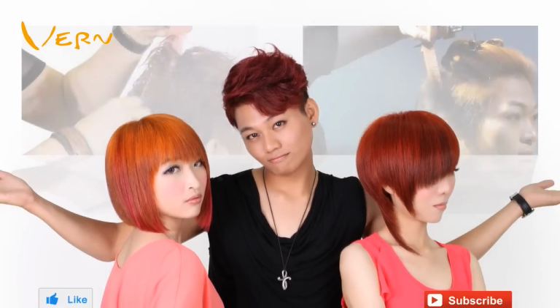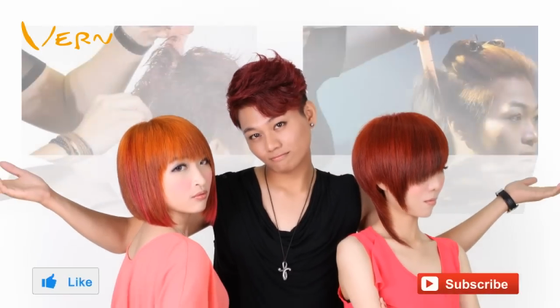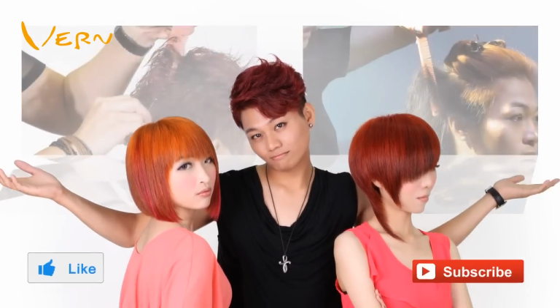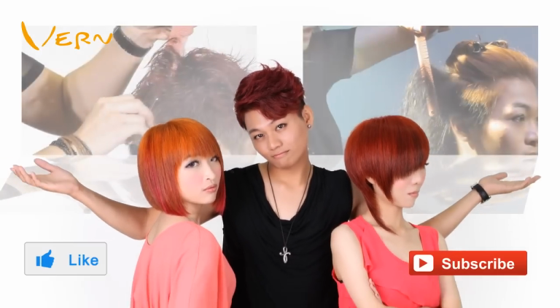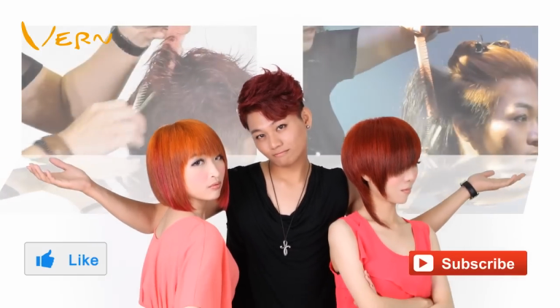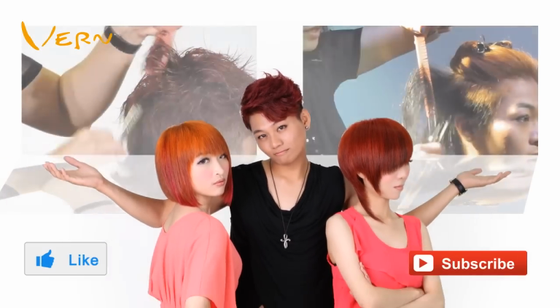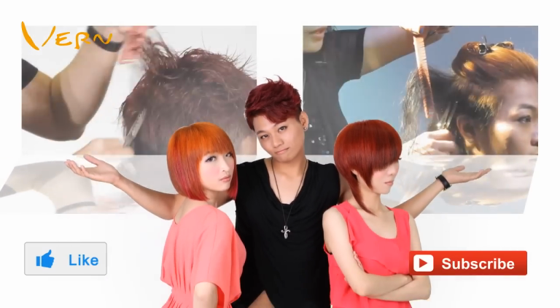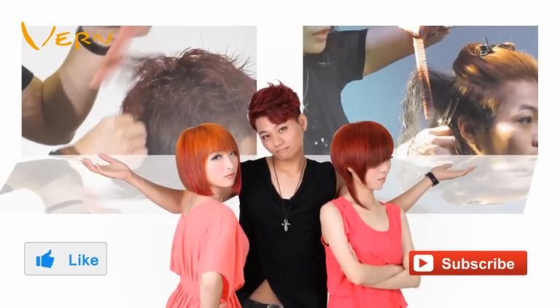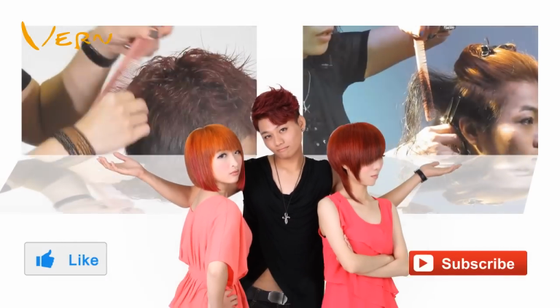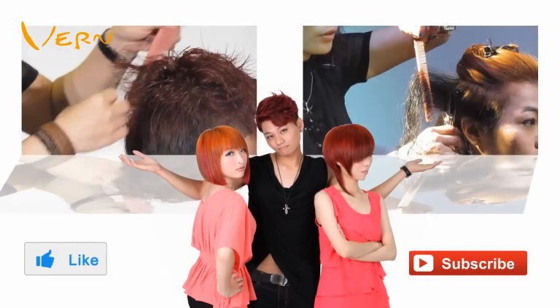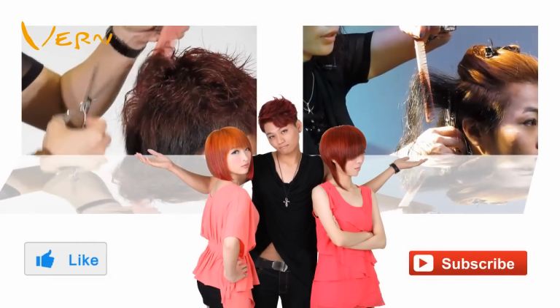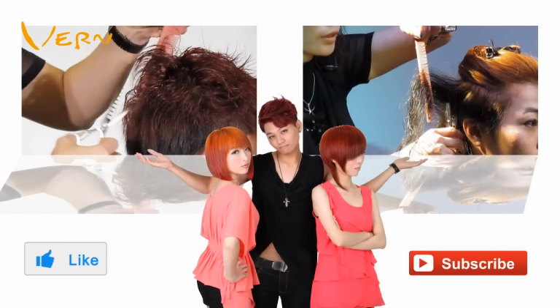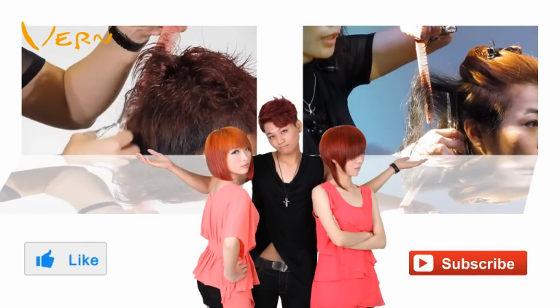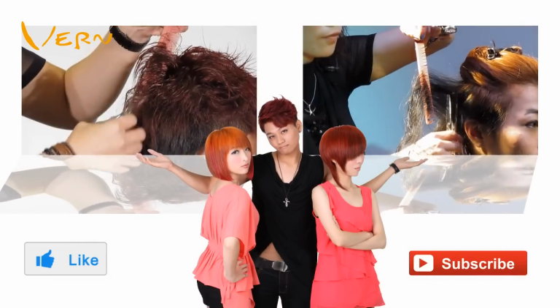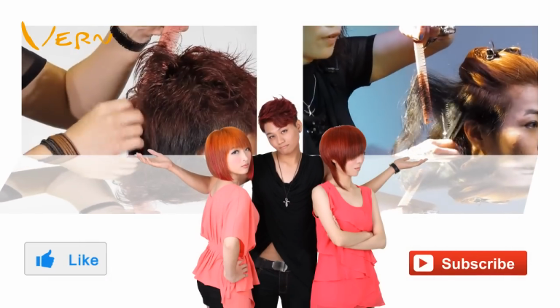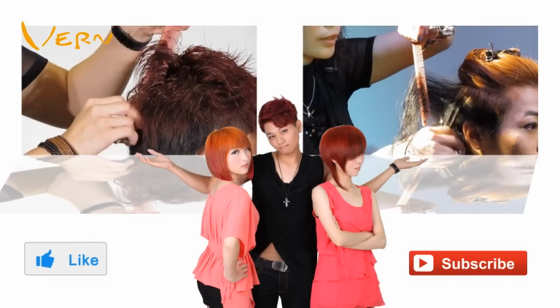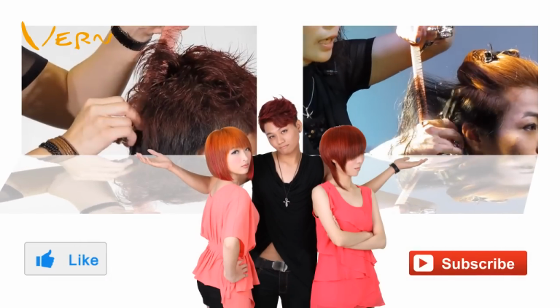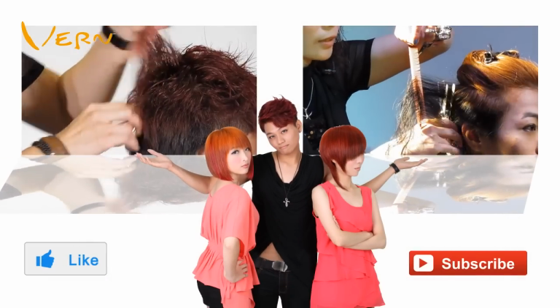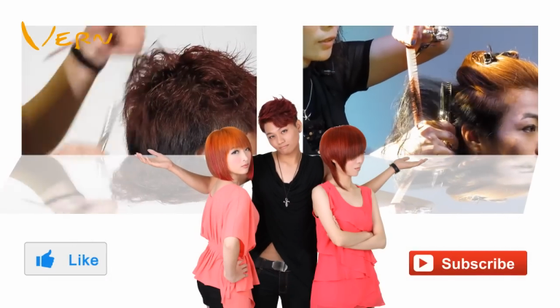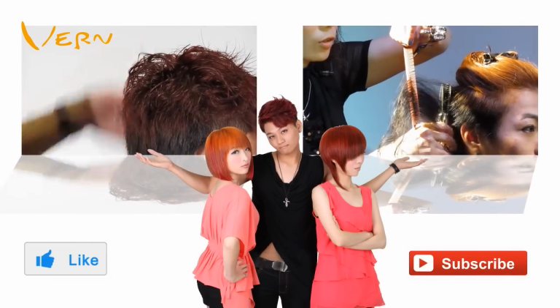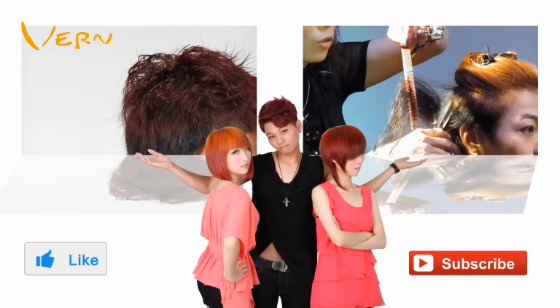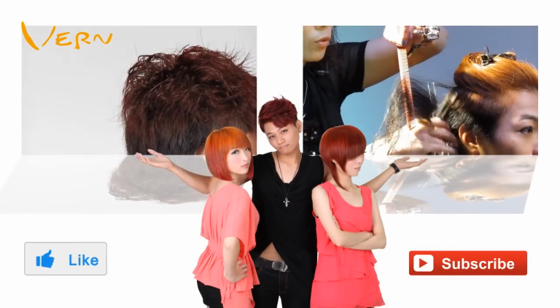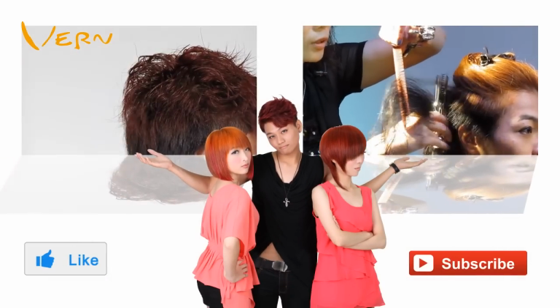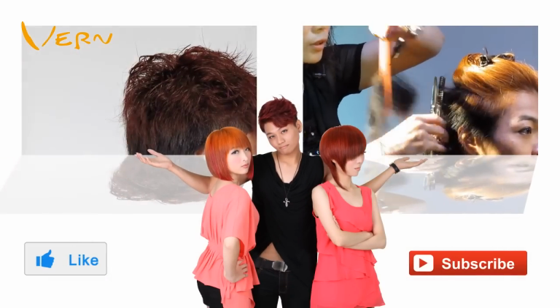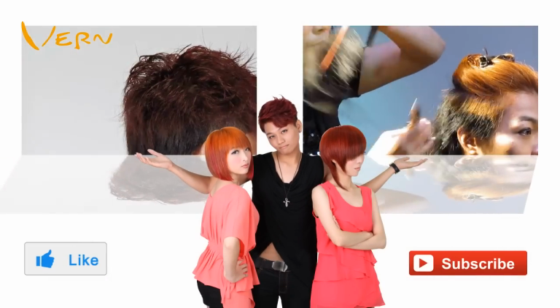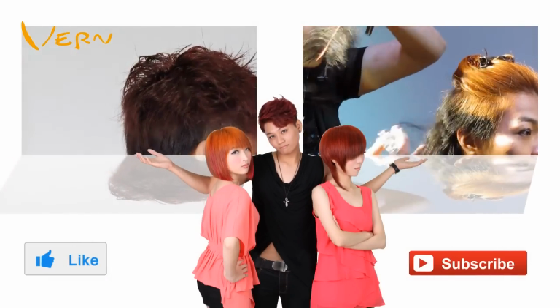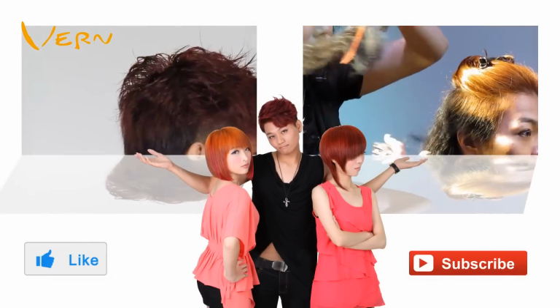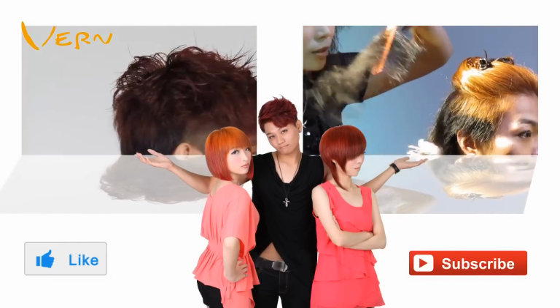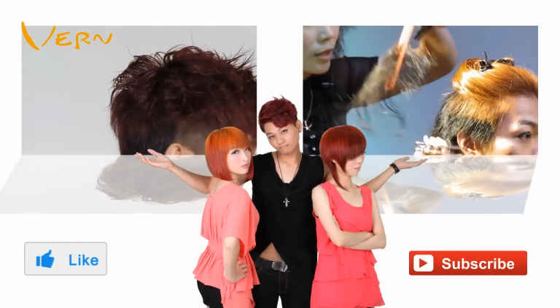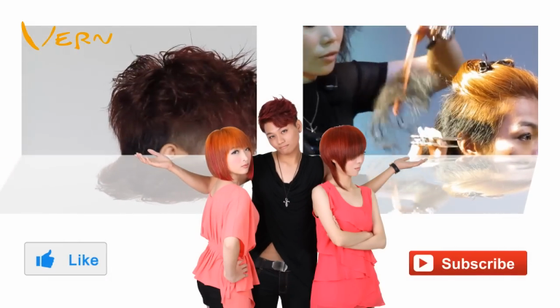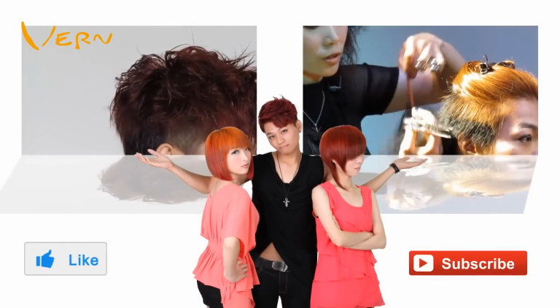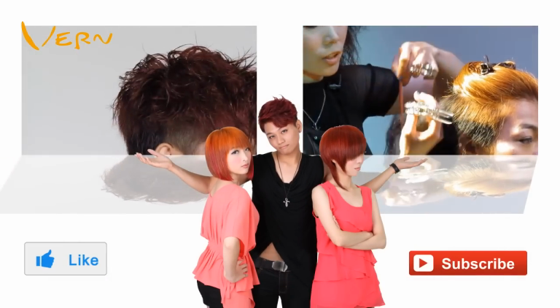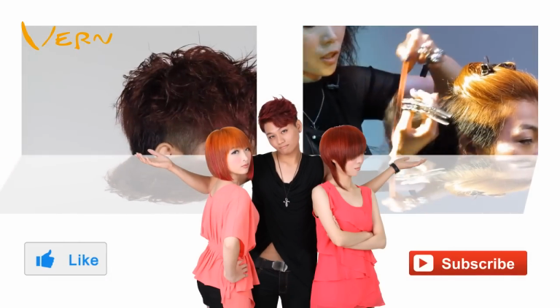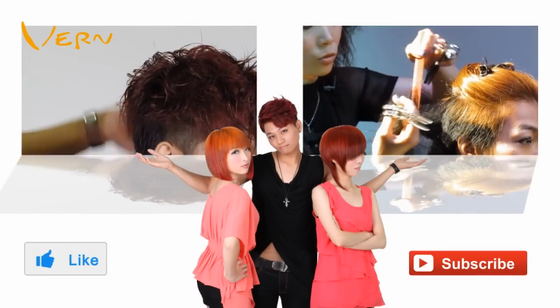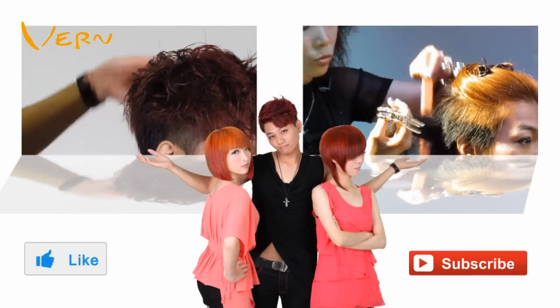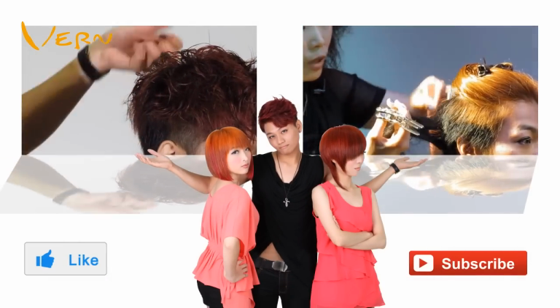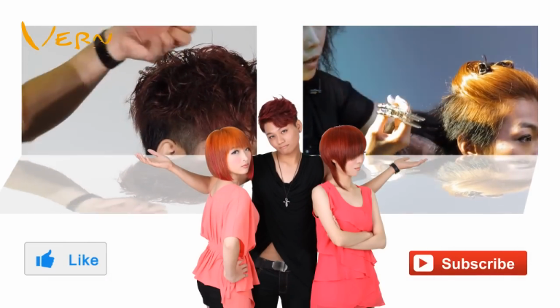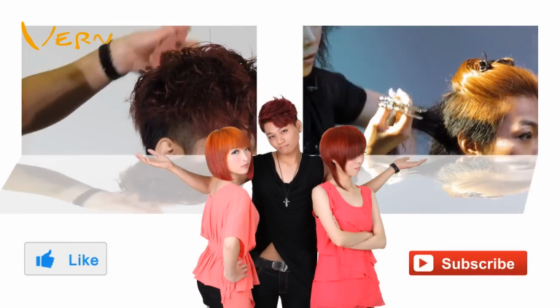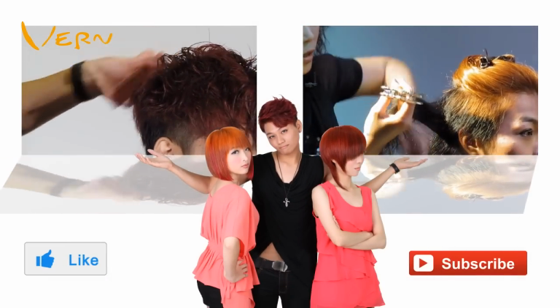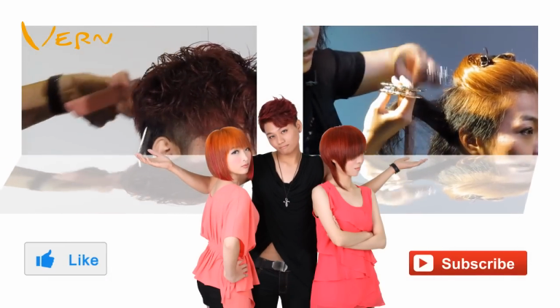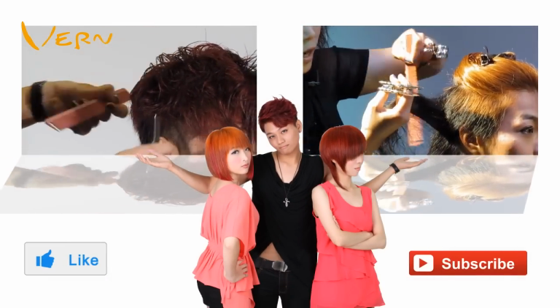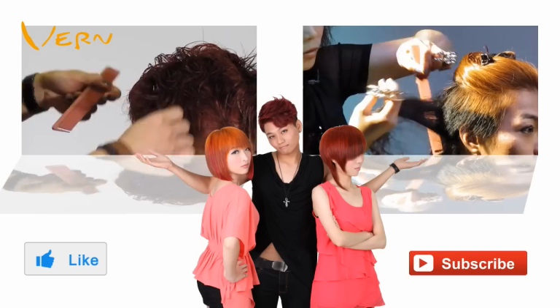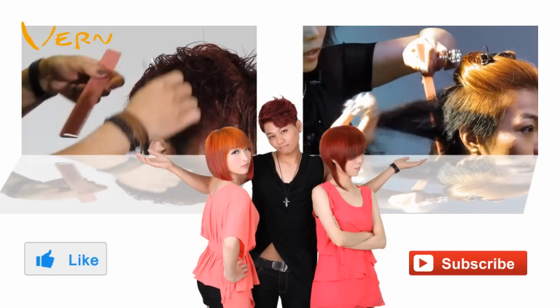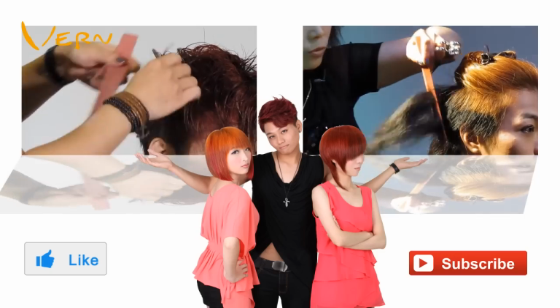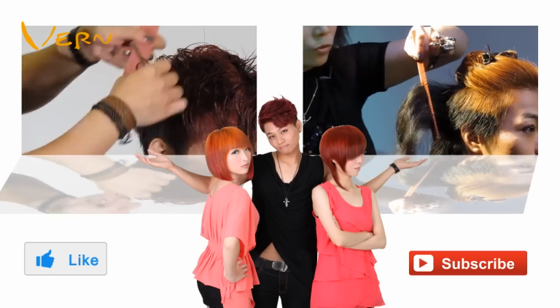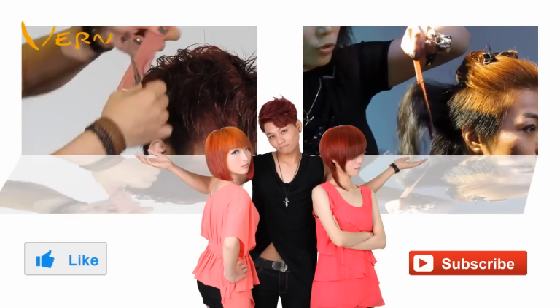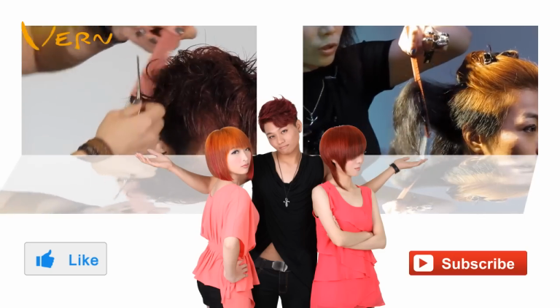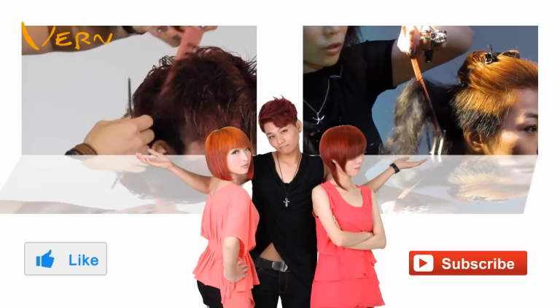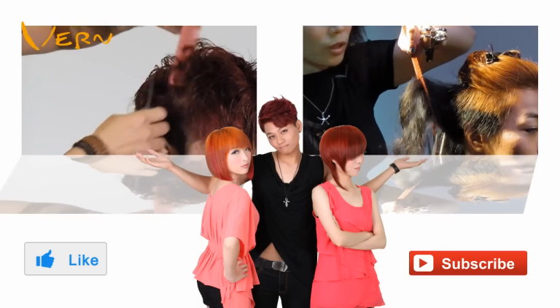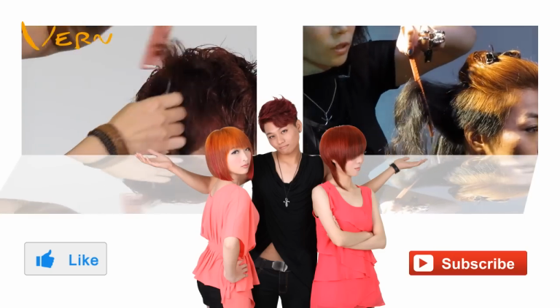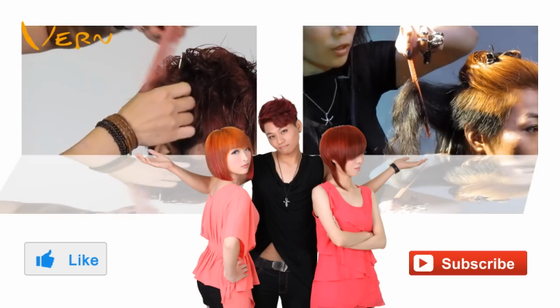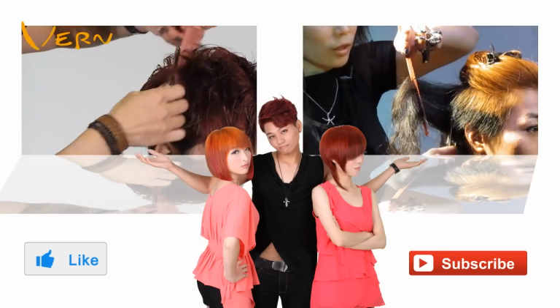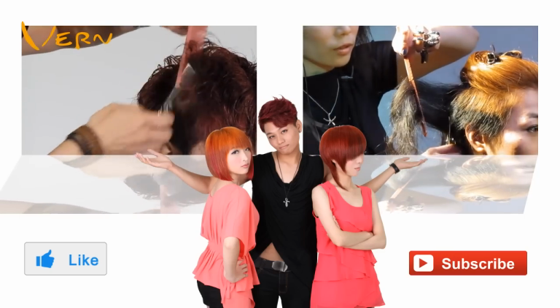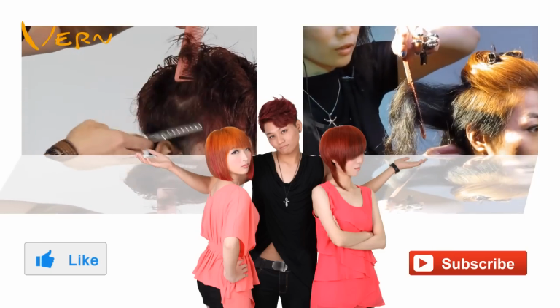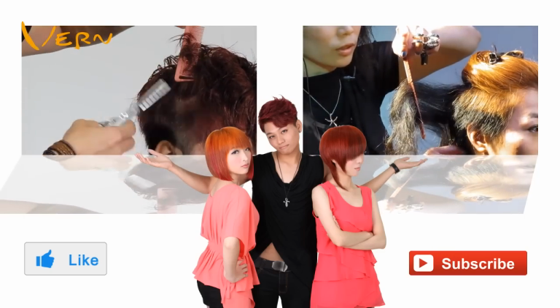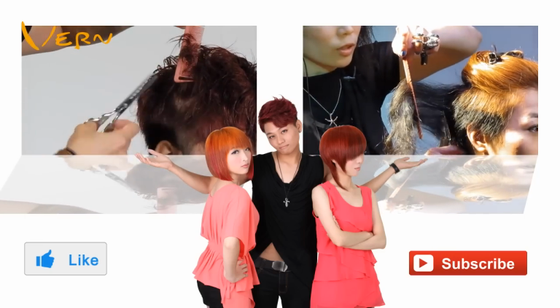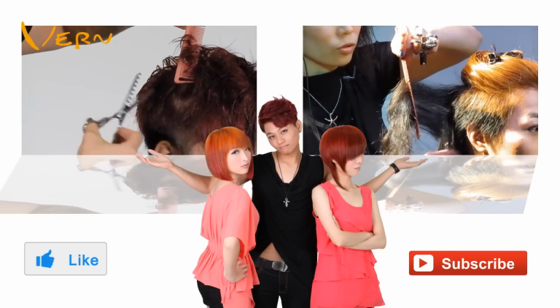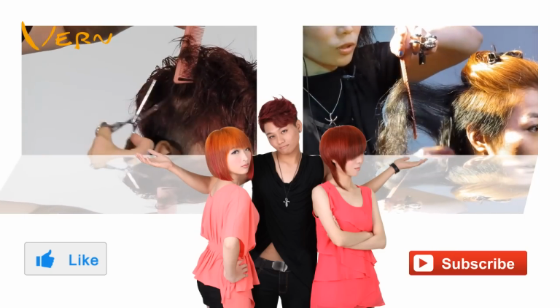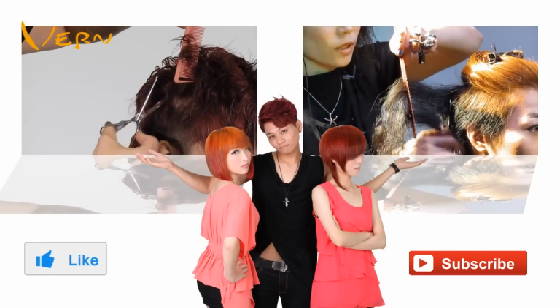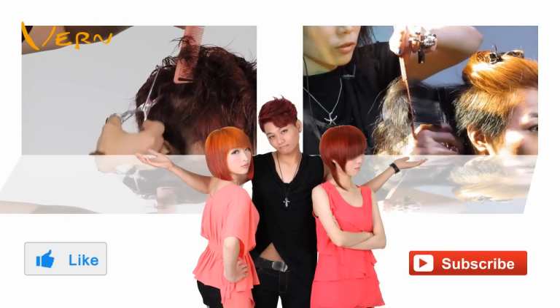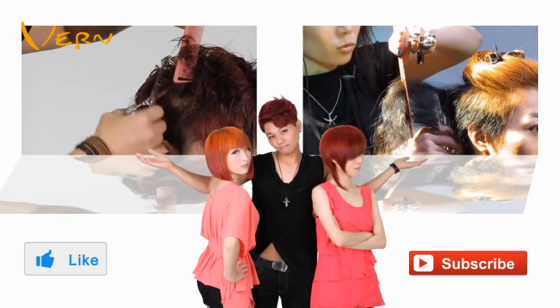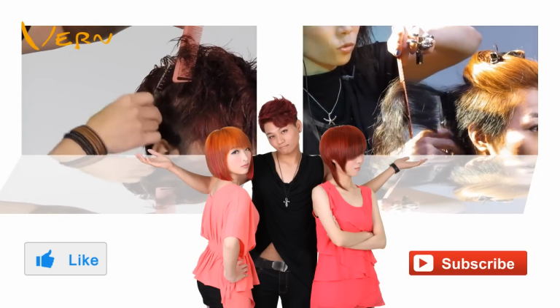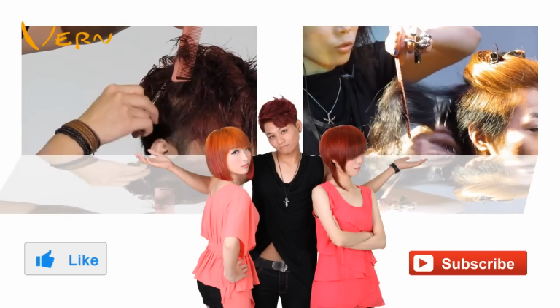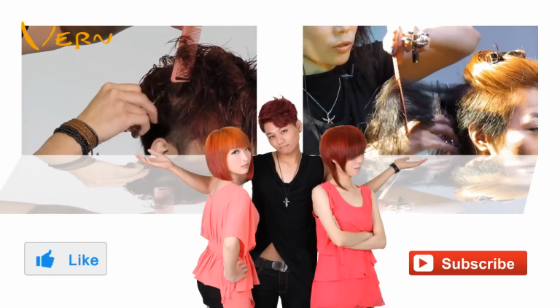If you liked this video, please click like. More haircut video clips are available on YouTube — welcome to subscribe.